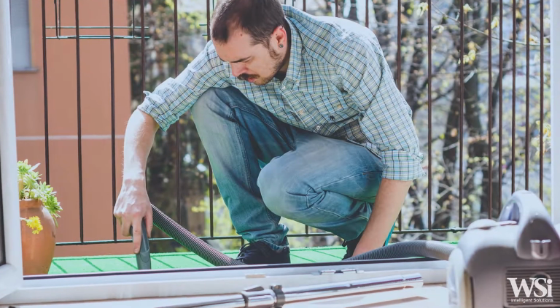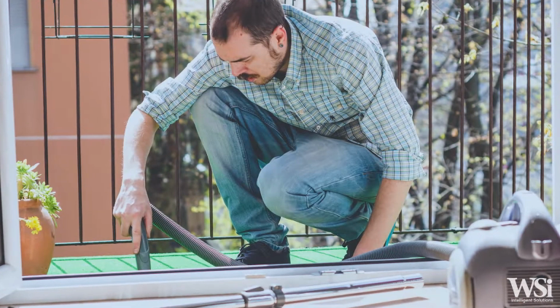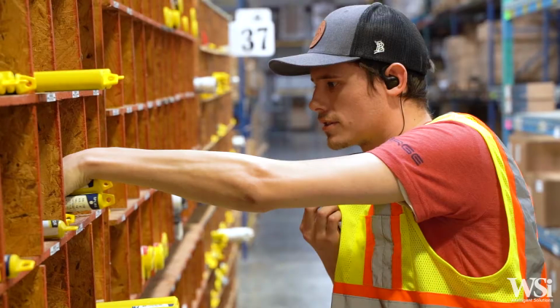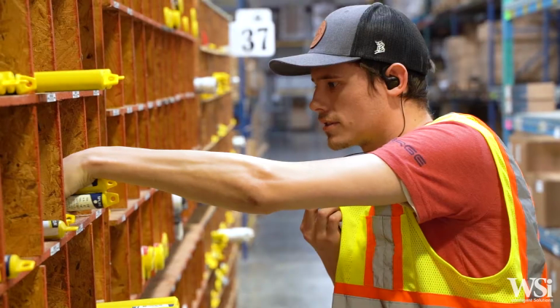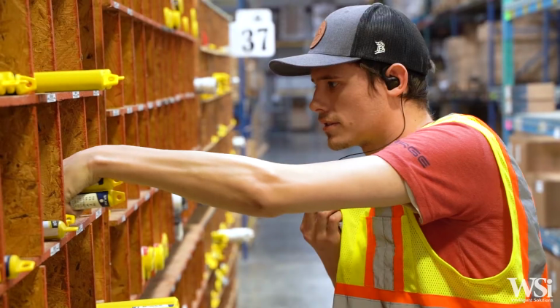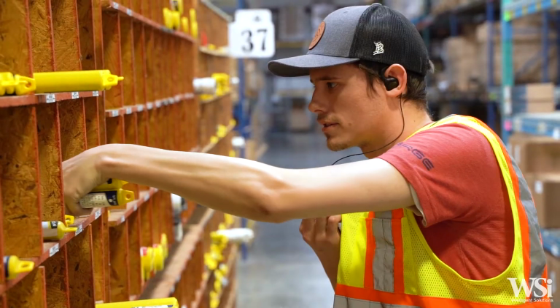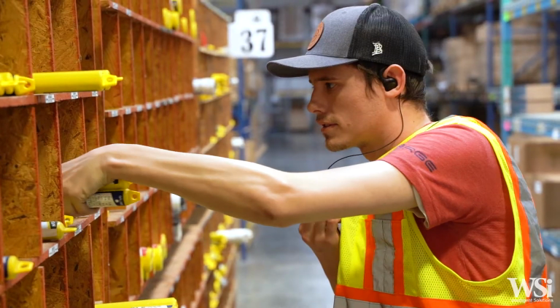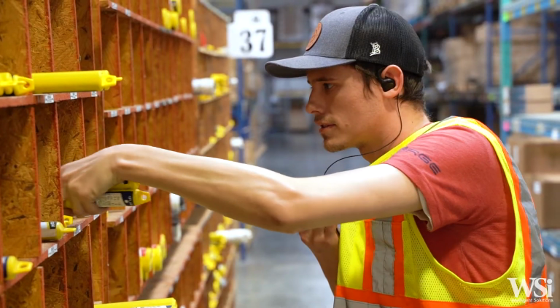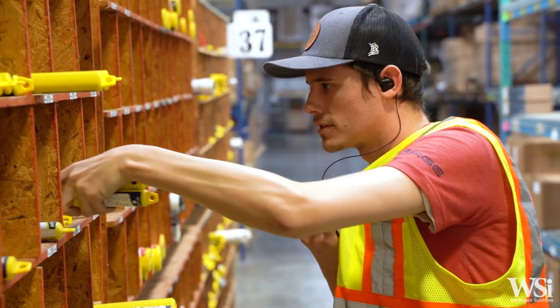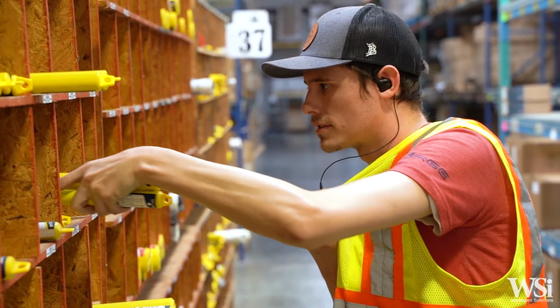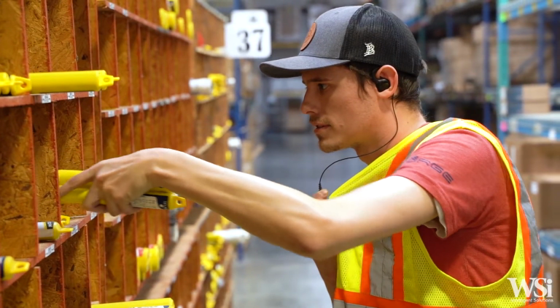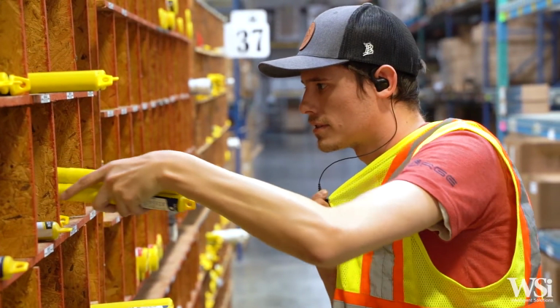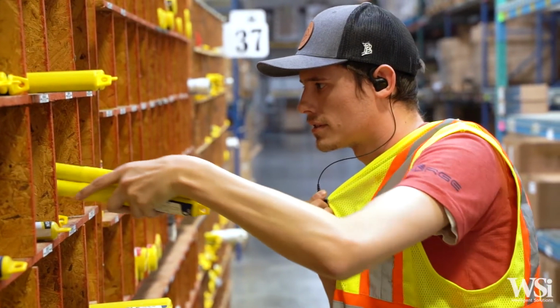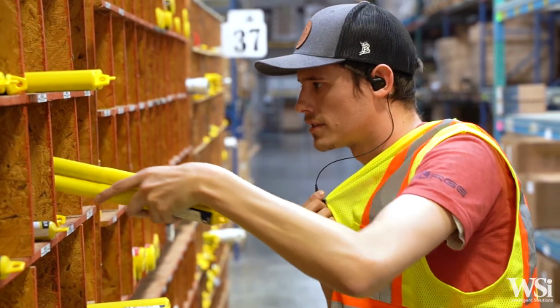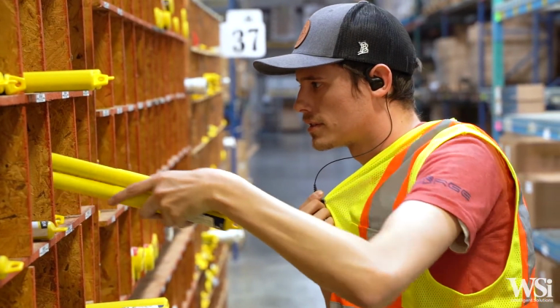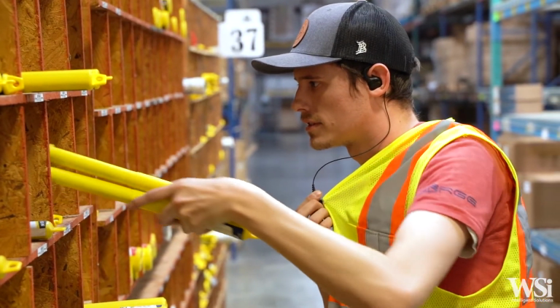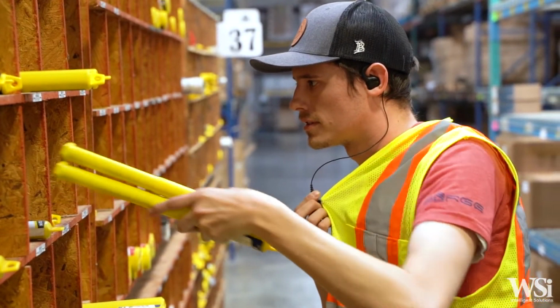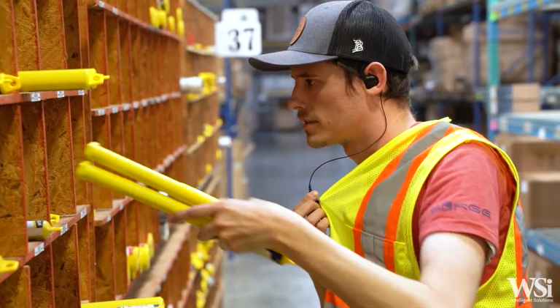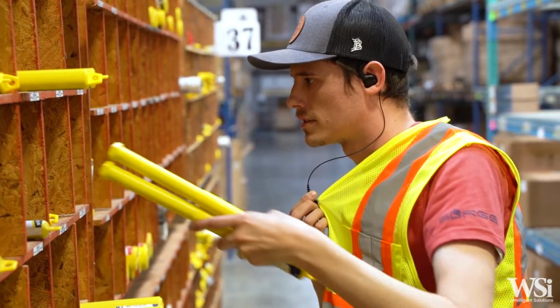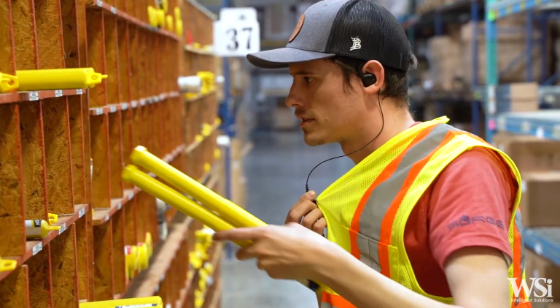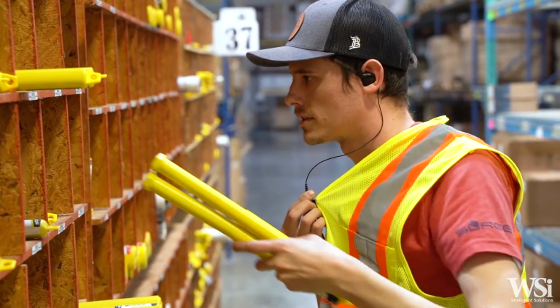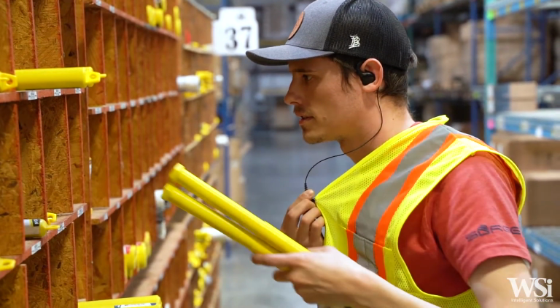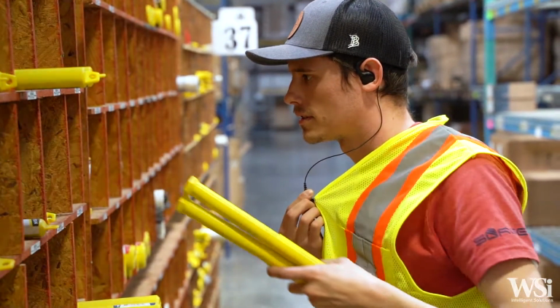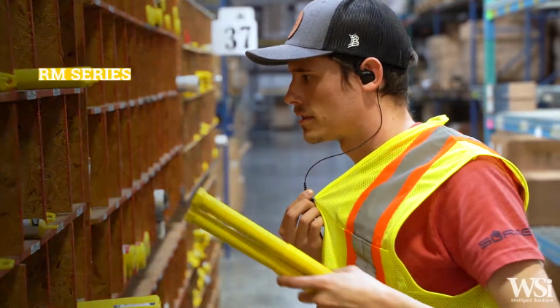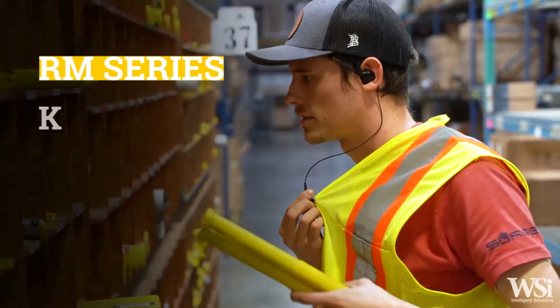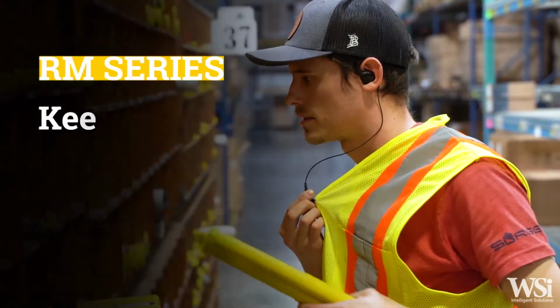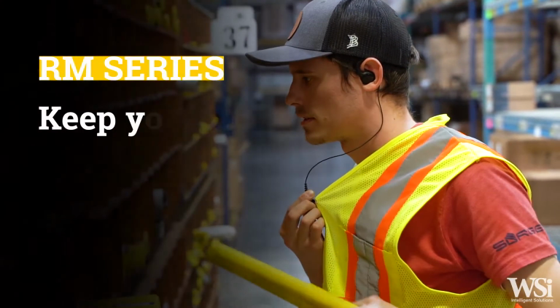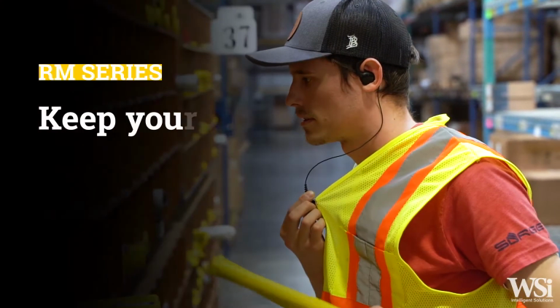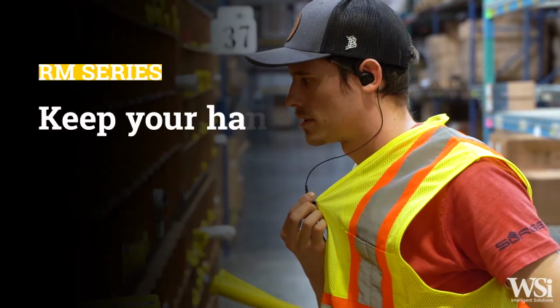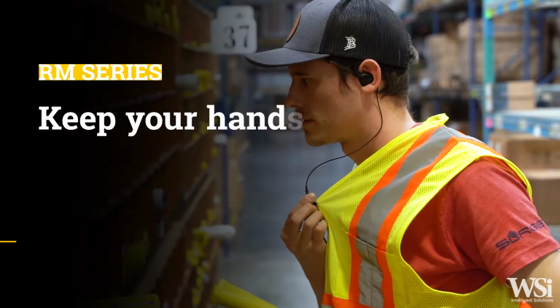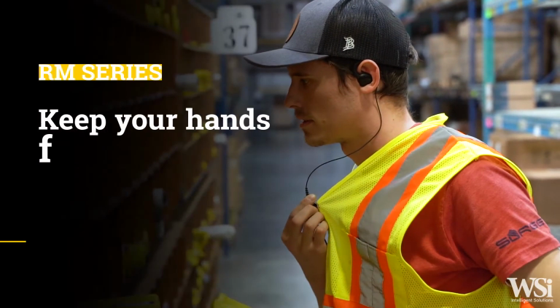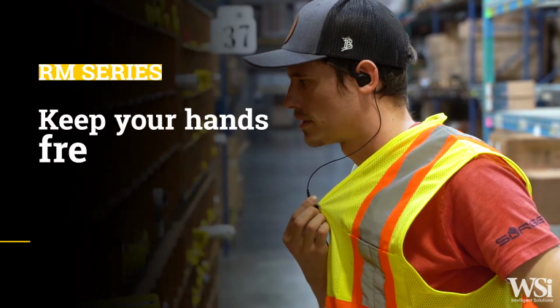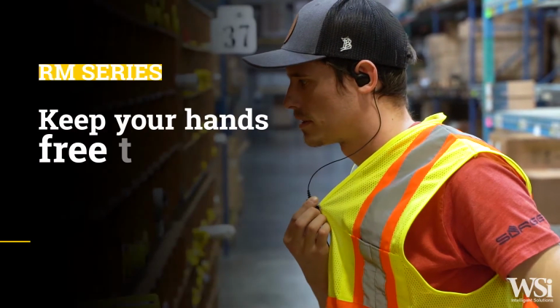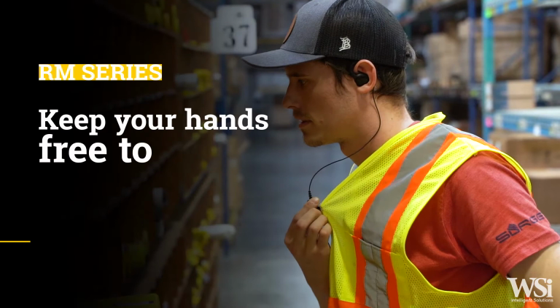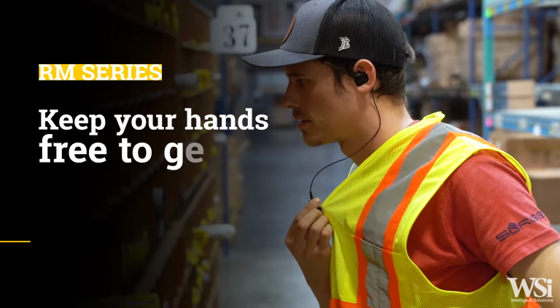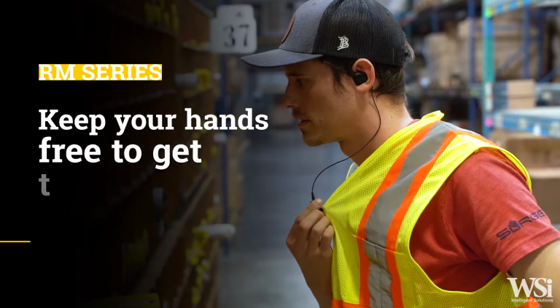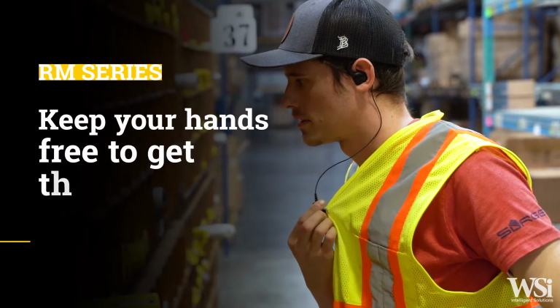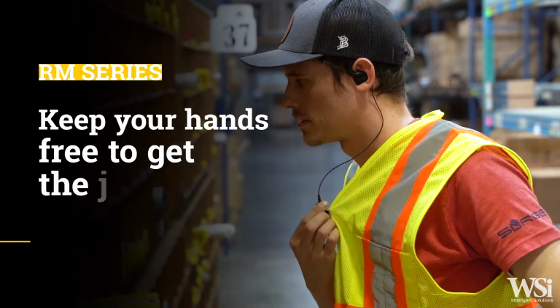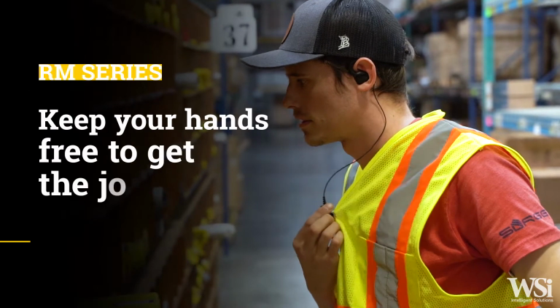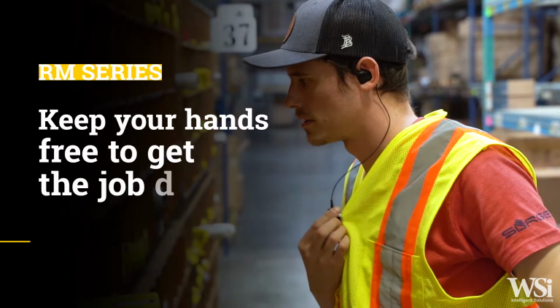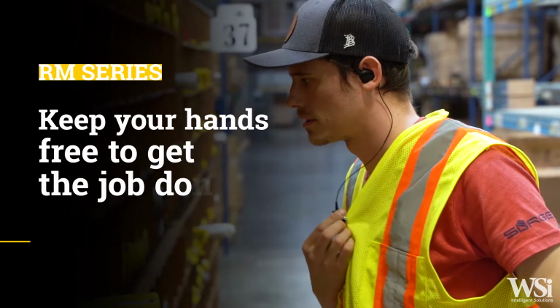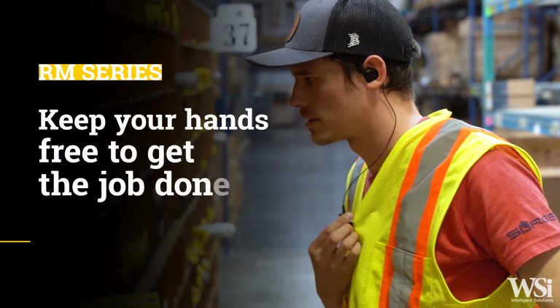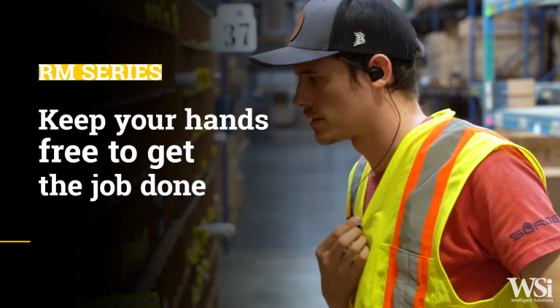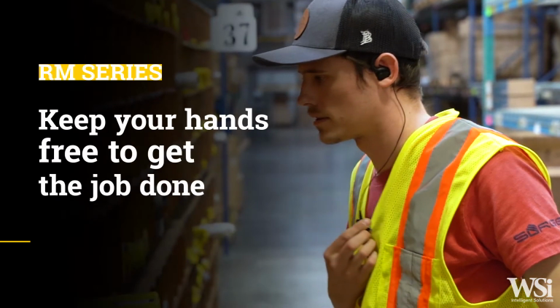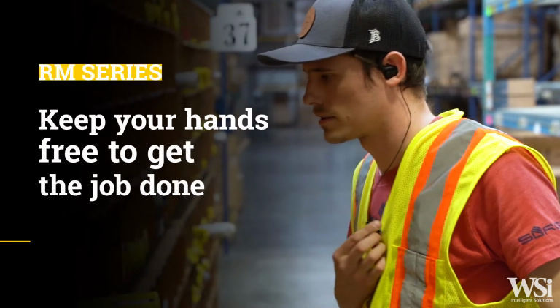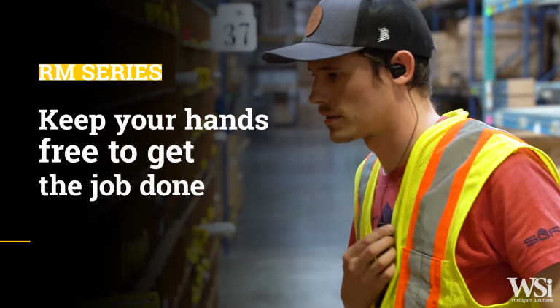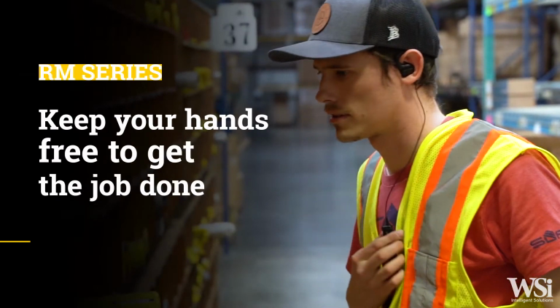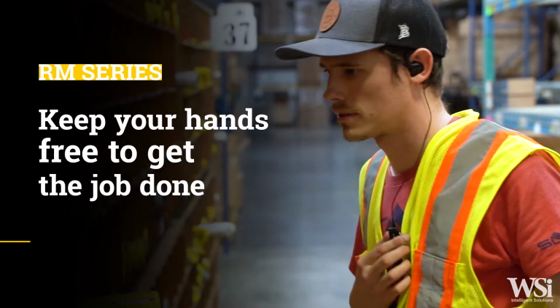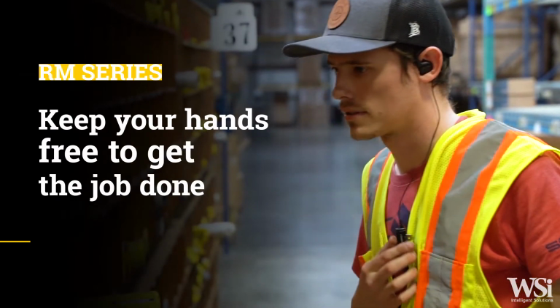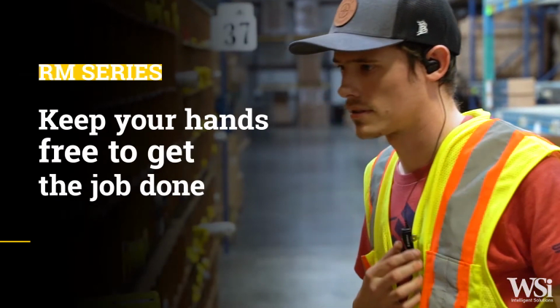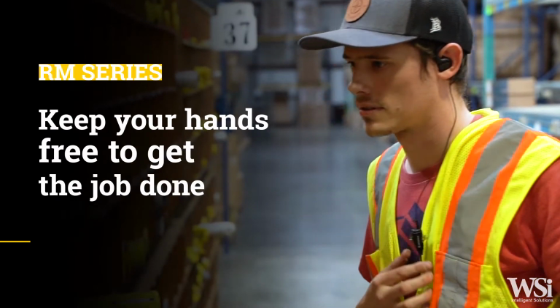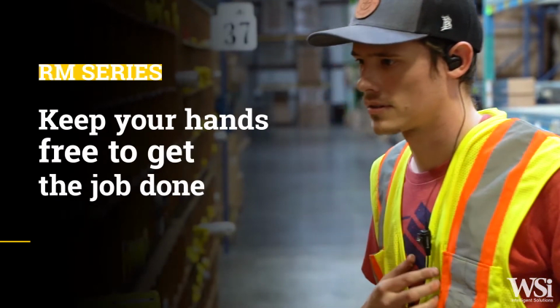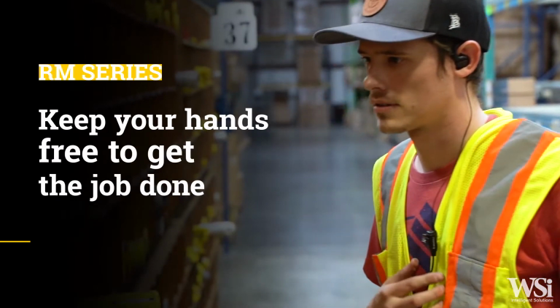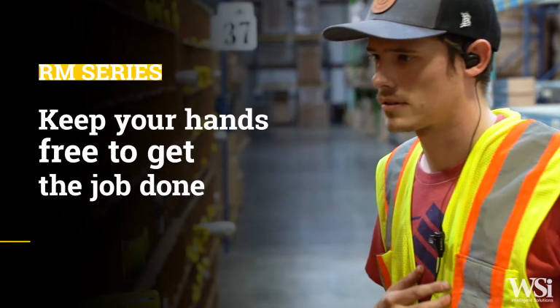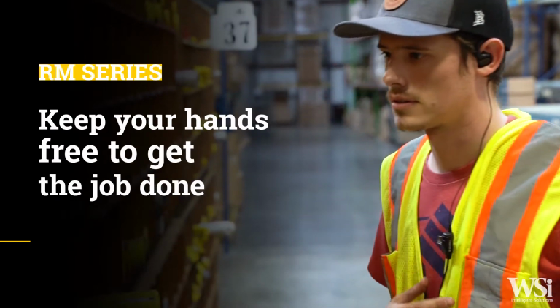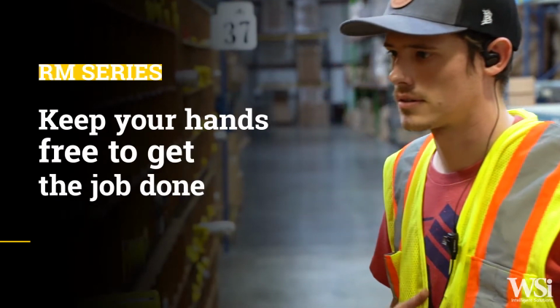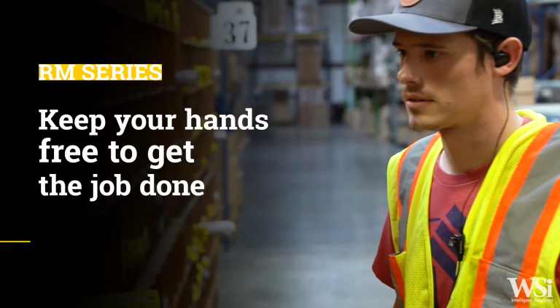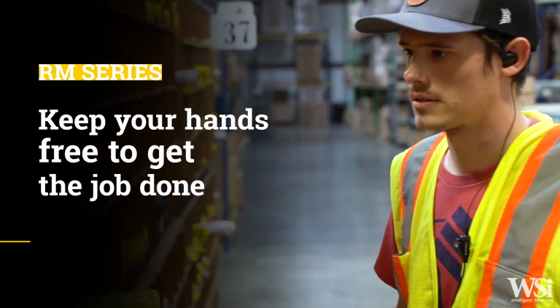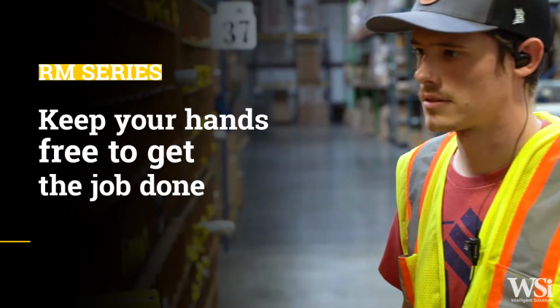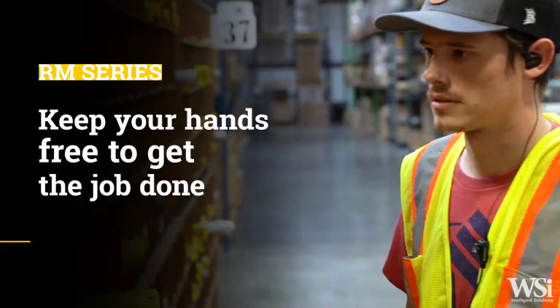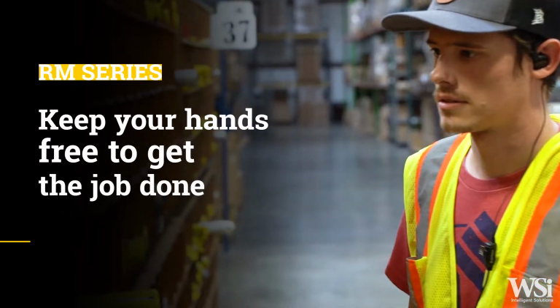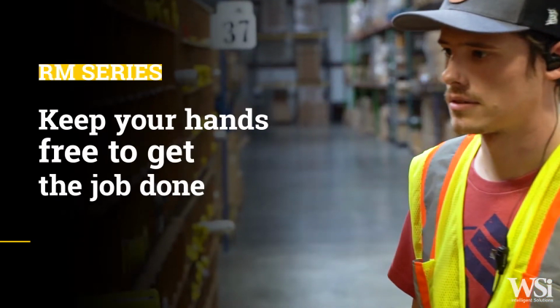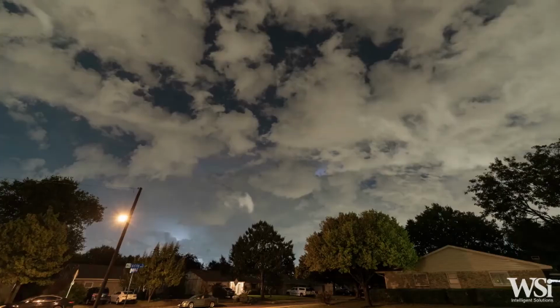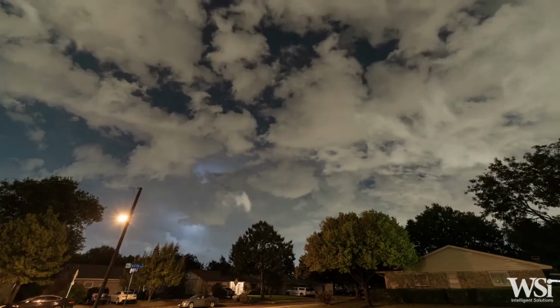Keep your focus on the job with instant push-to-talk and customized channel announcements, and keep your hands free to get the job done.